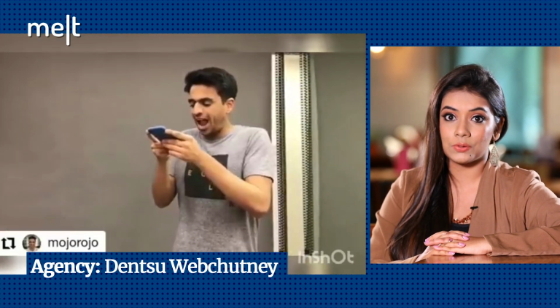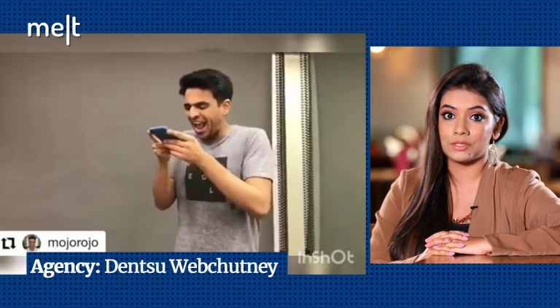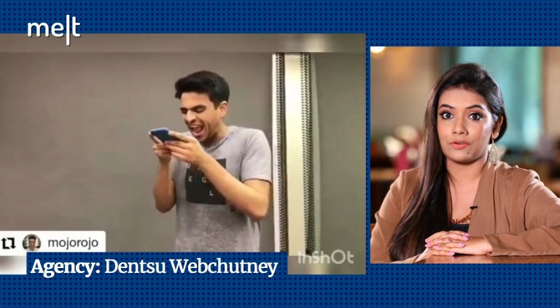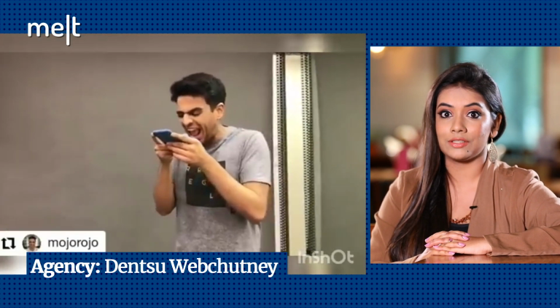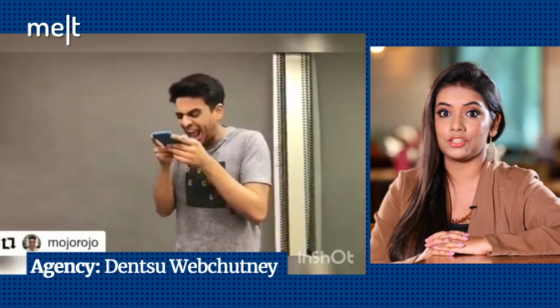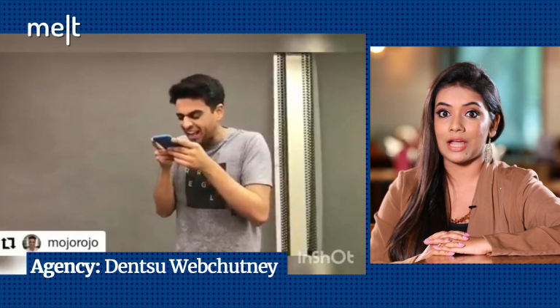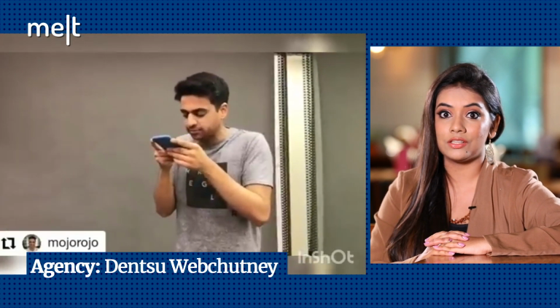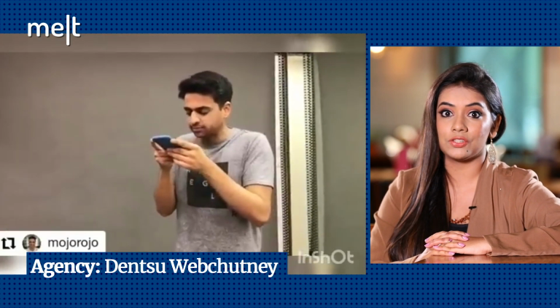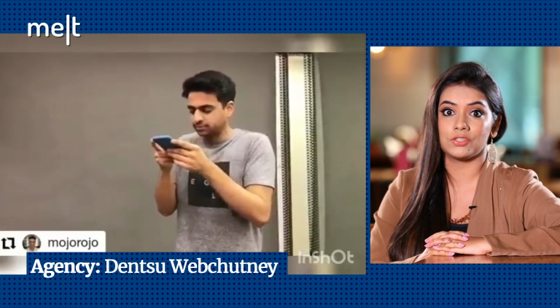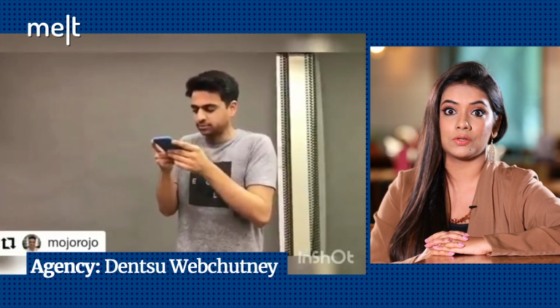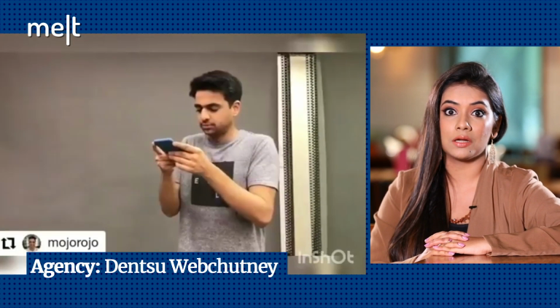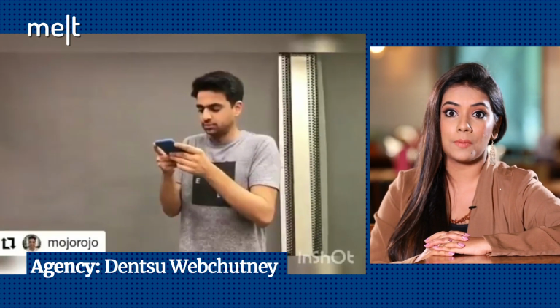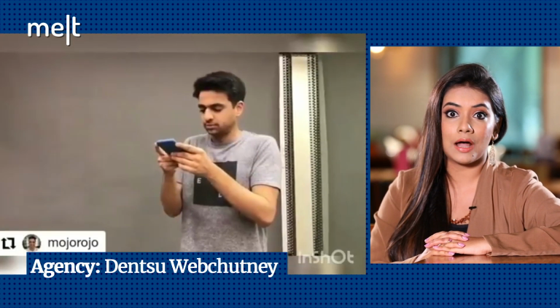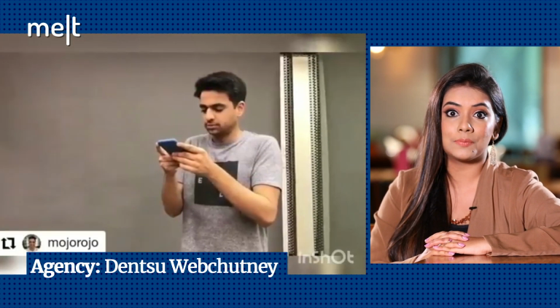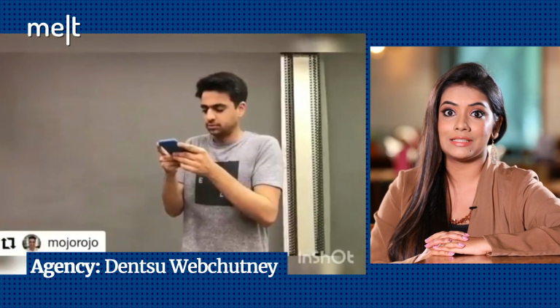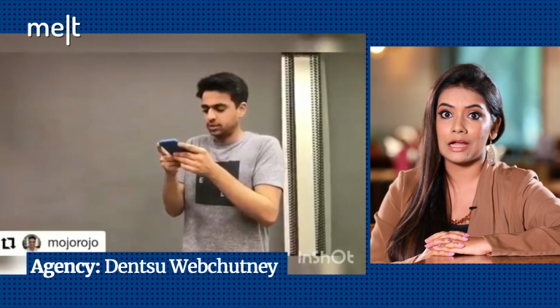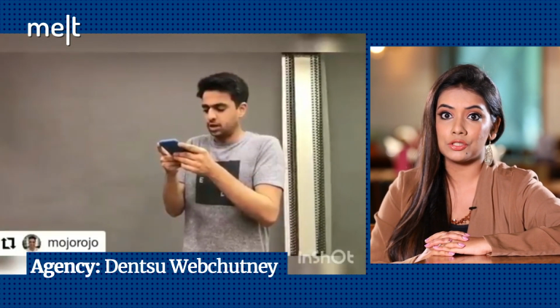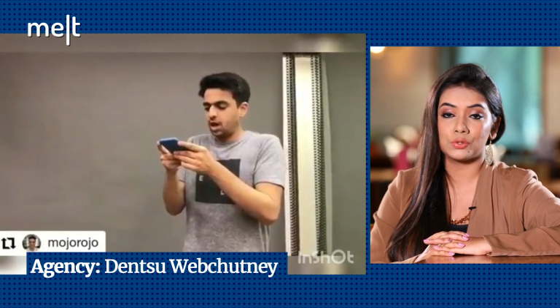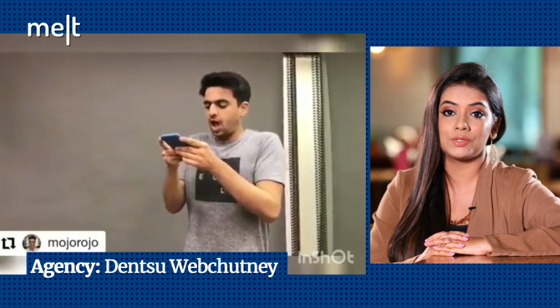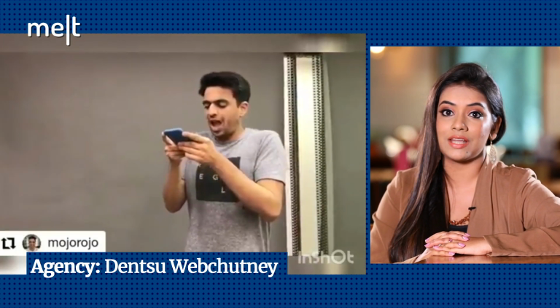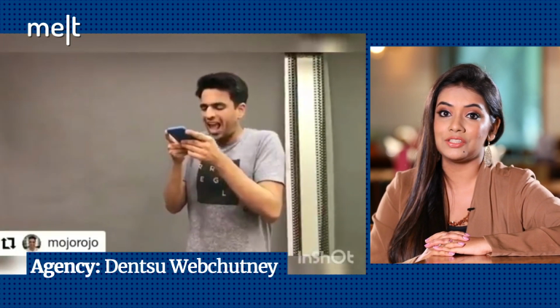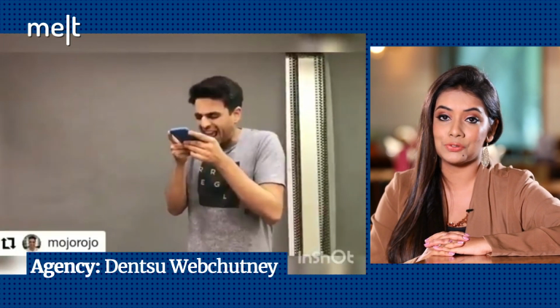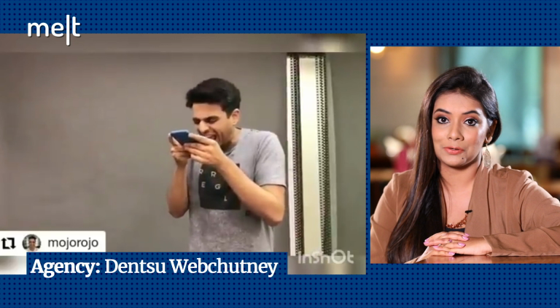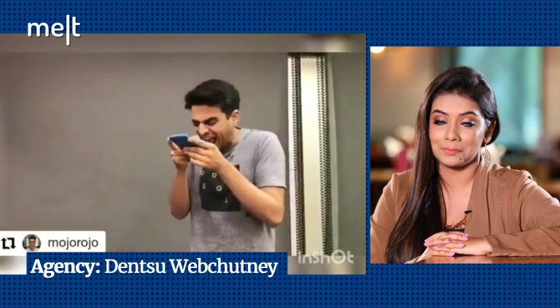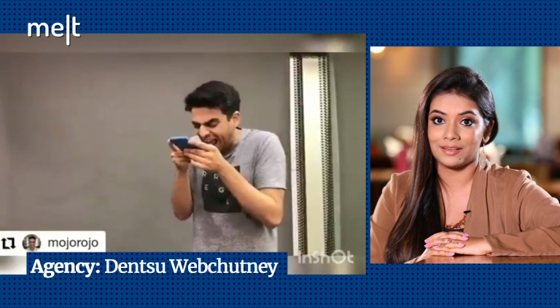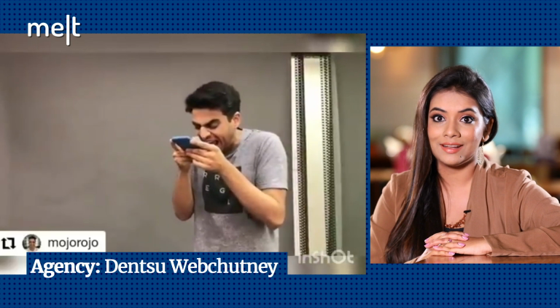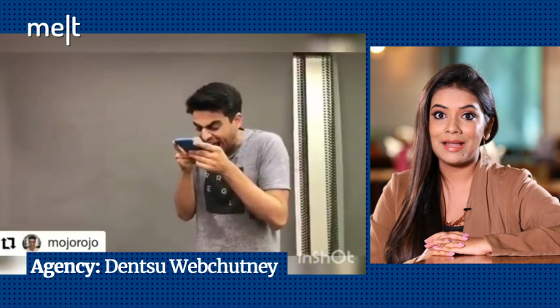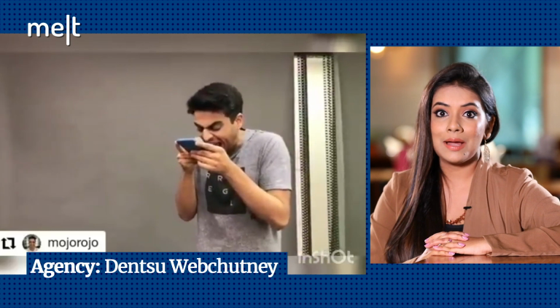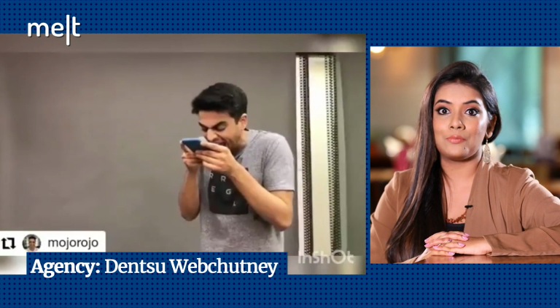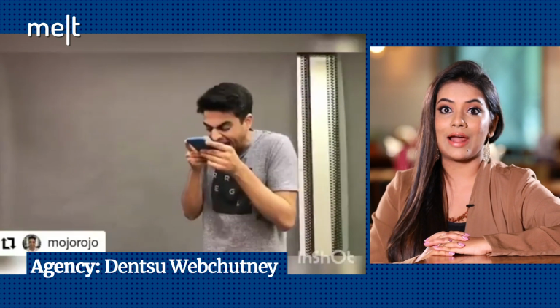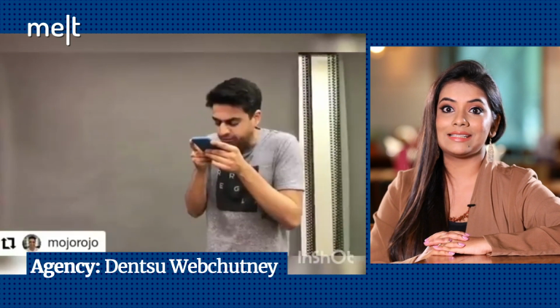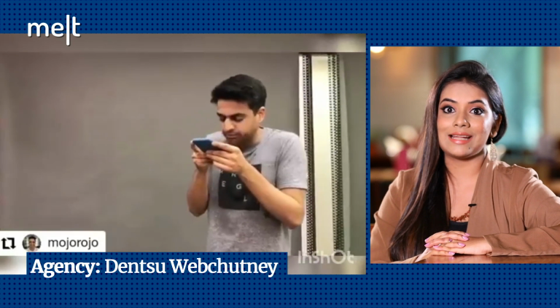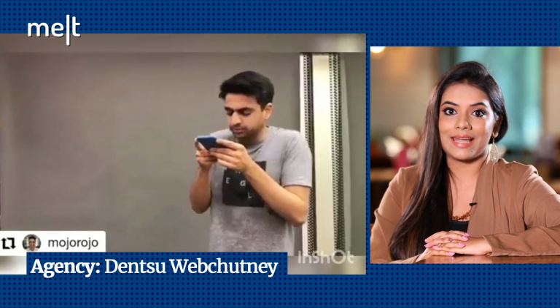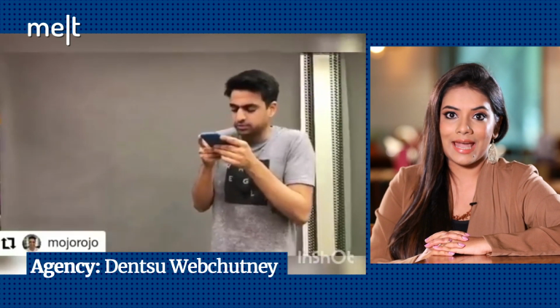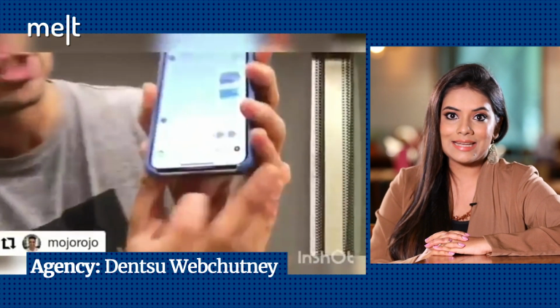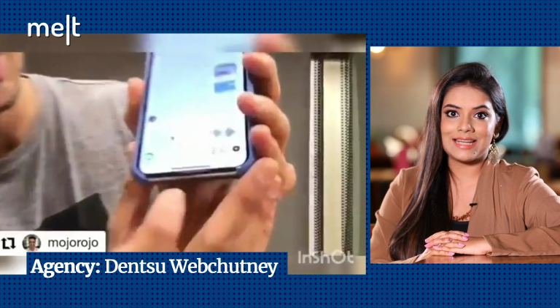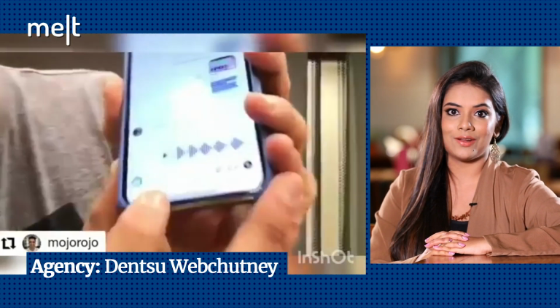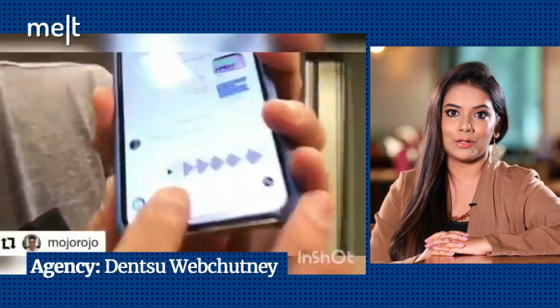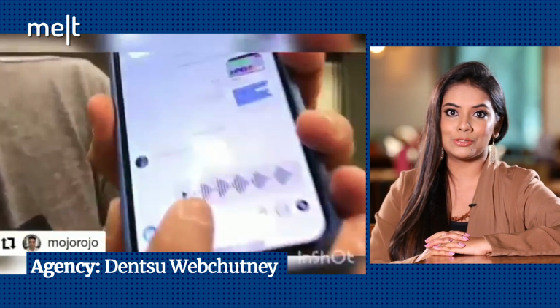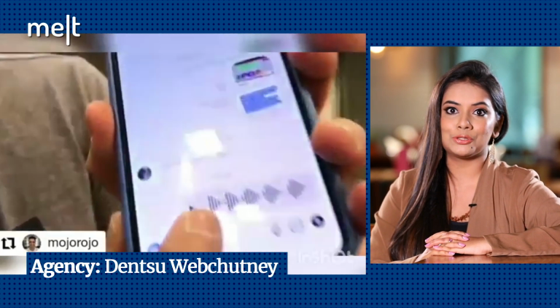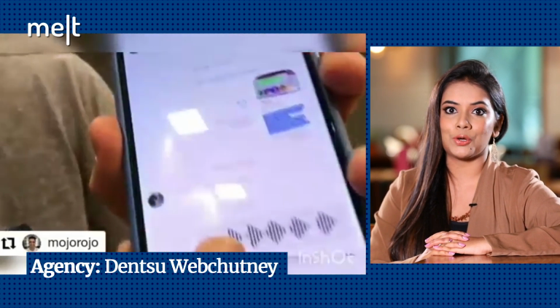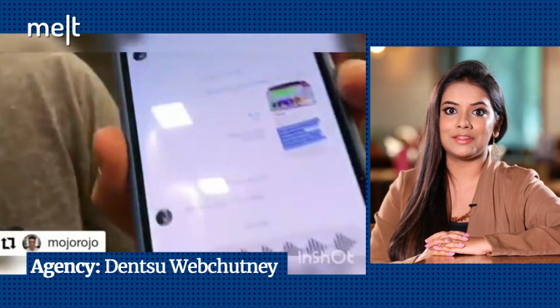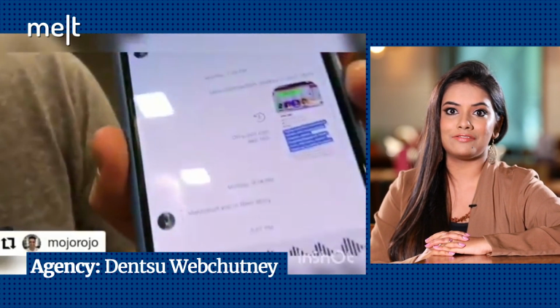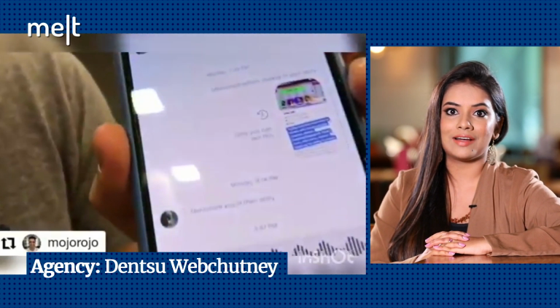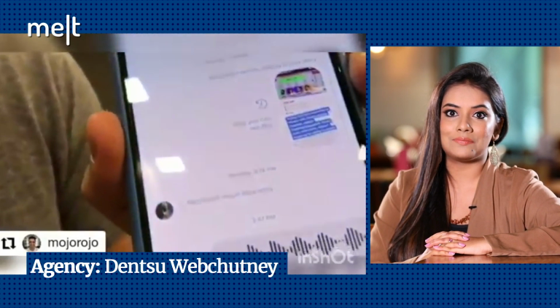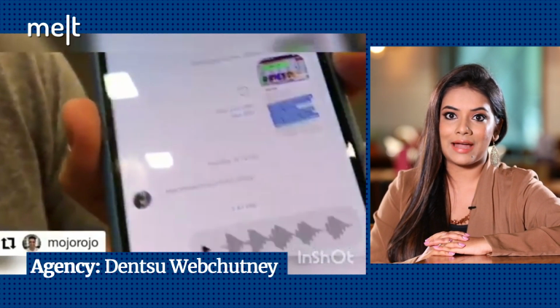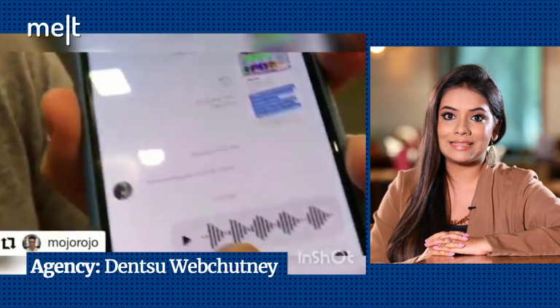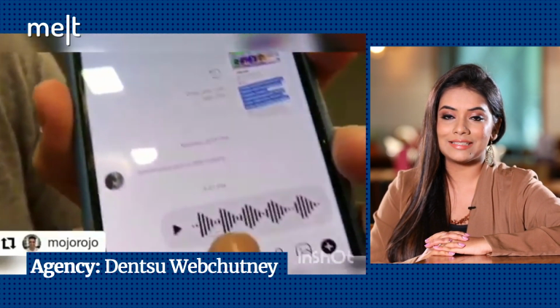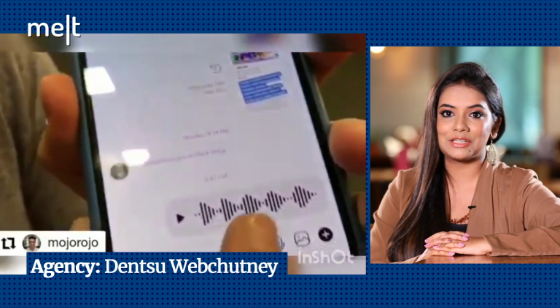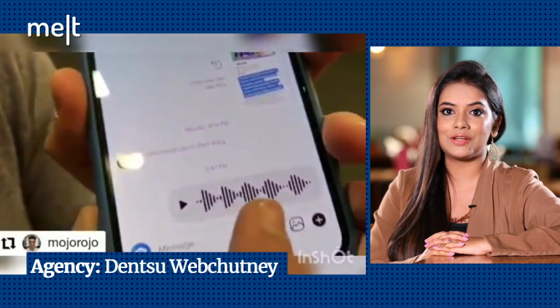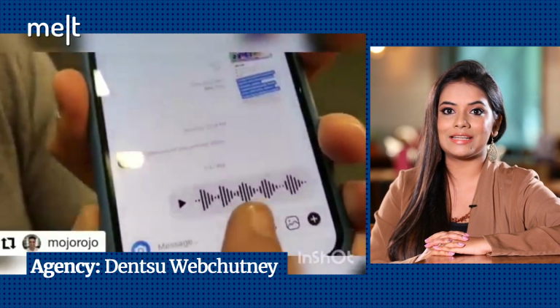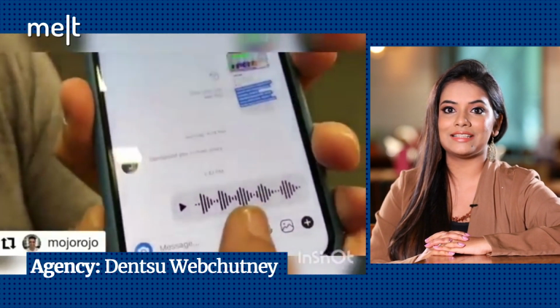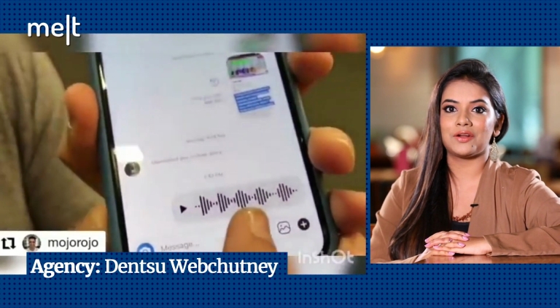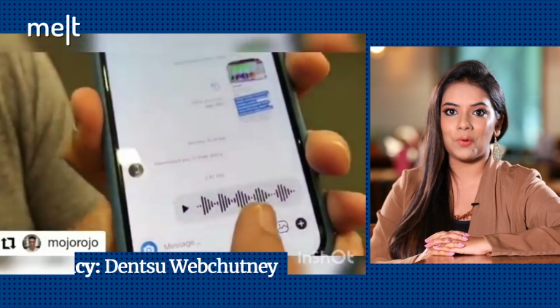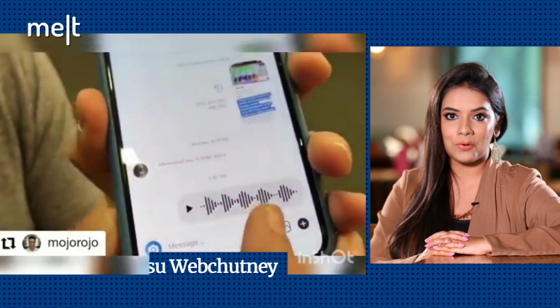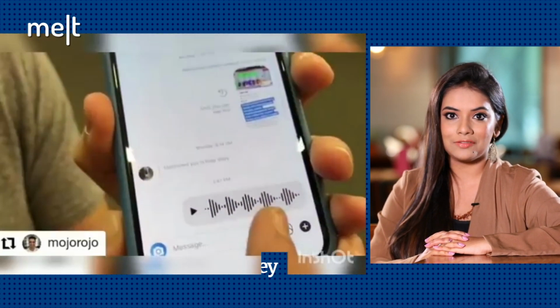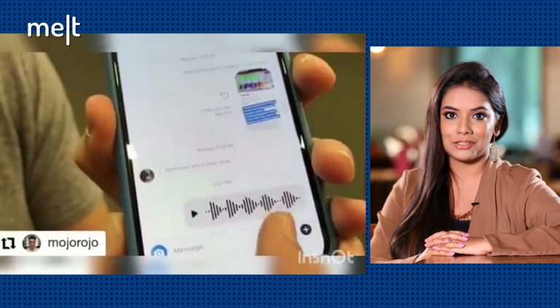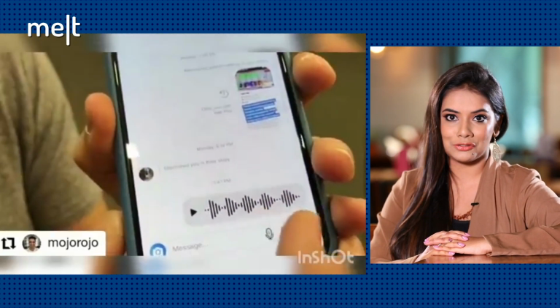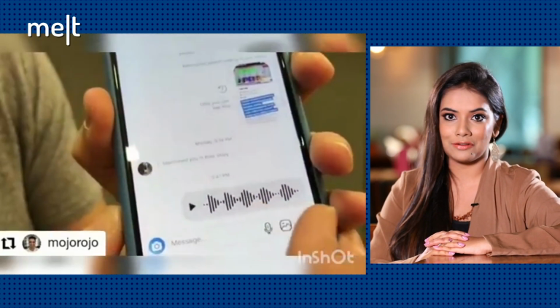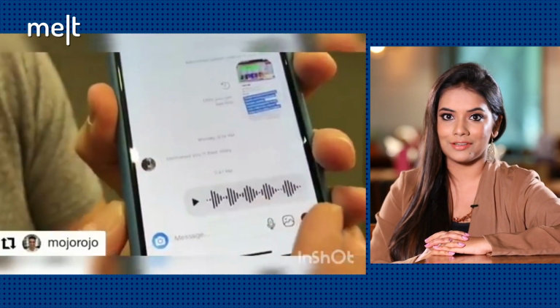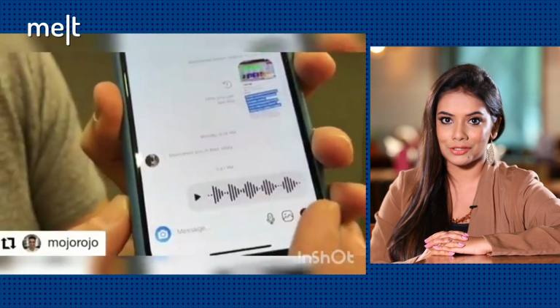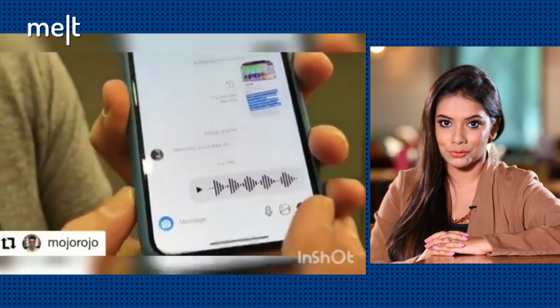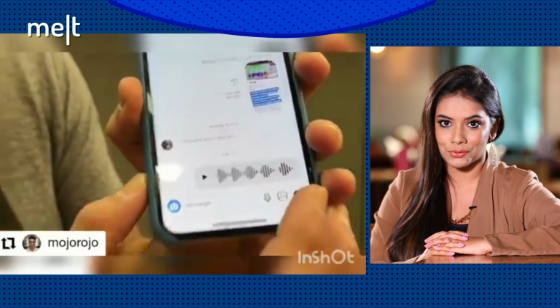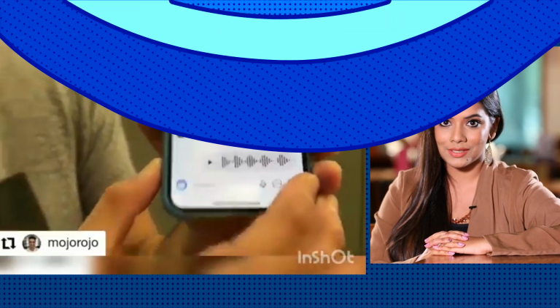Swiggy has received over 60,000 voice notes for the challenges on kebabs, nachos and shawarma. Brands like Airtel also joined the fun banter, creating their own version of nachos.